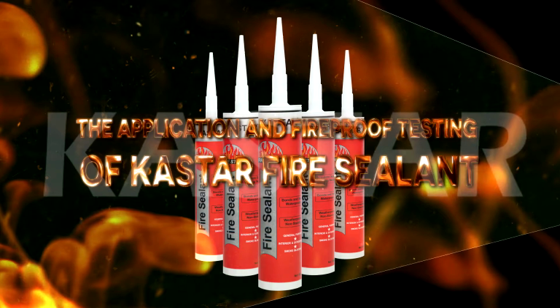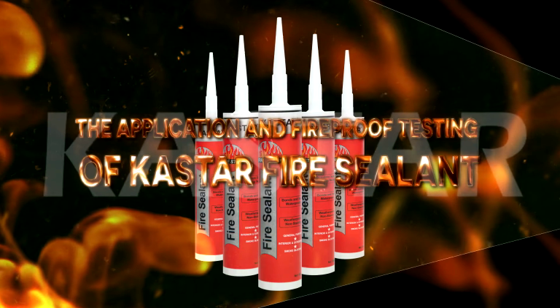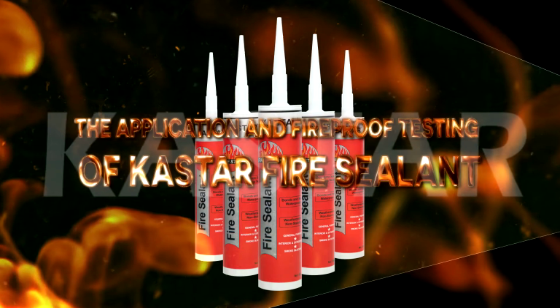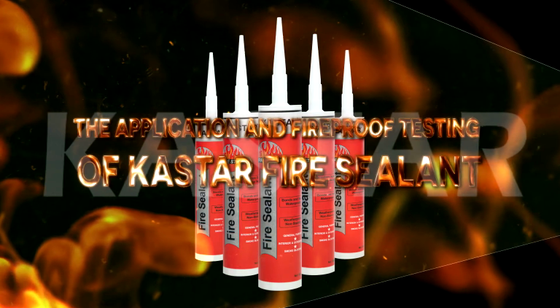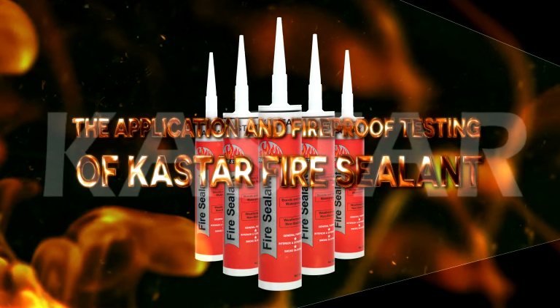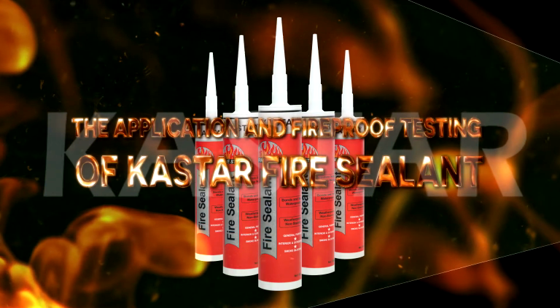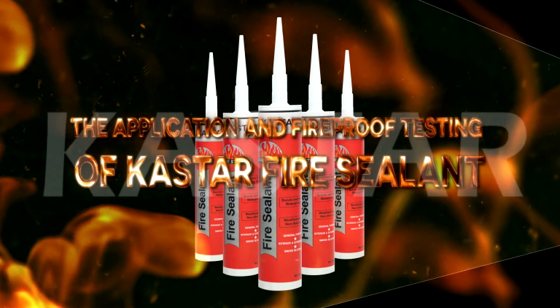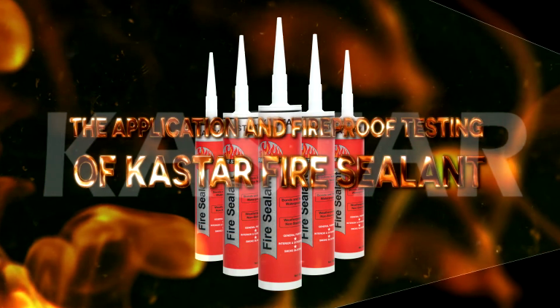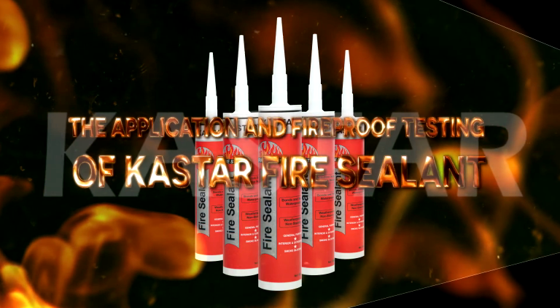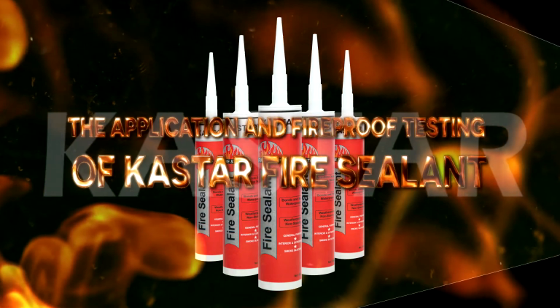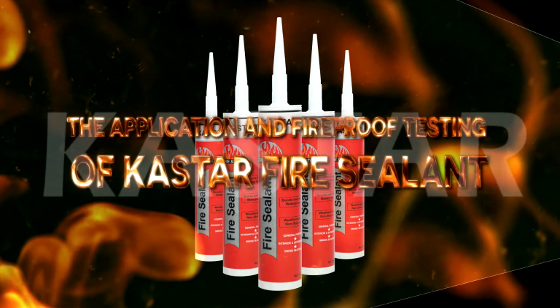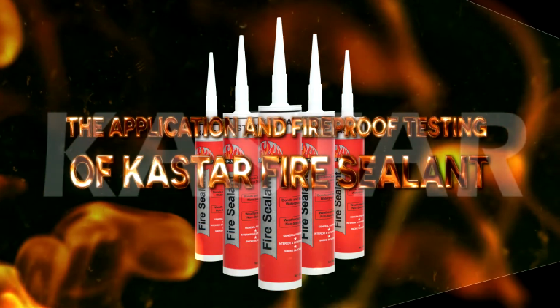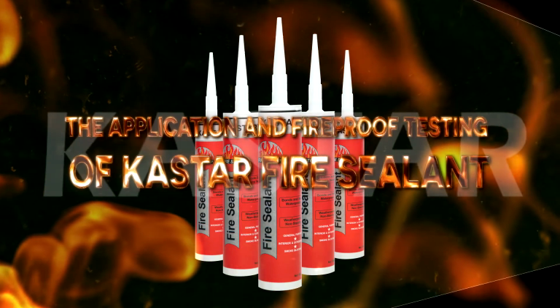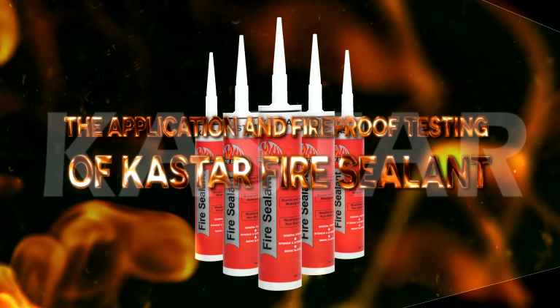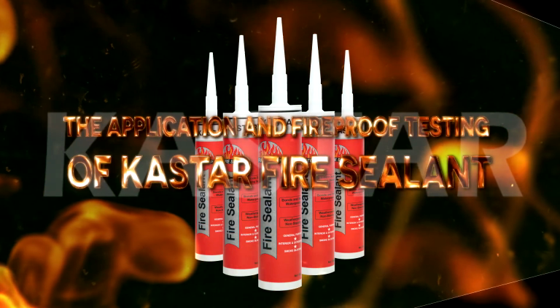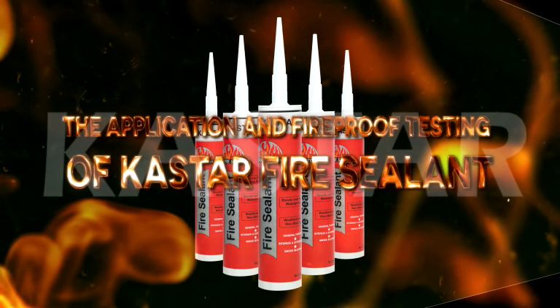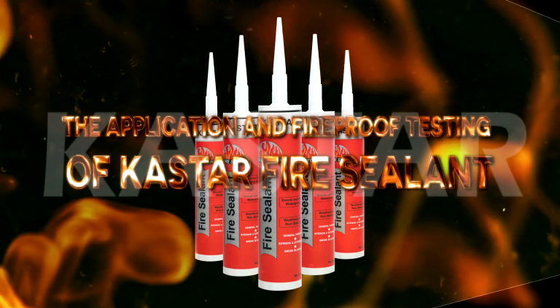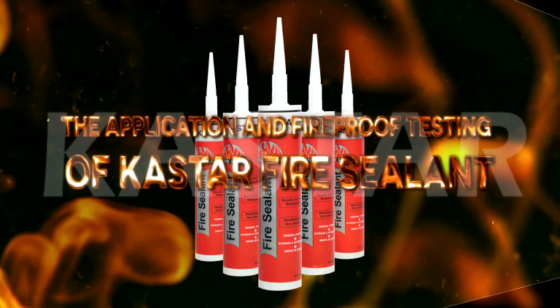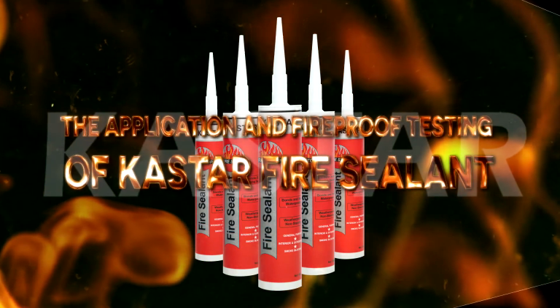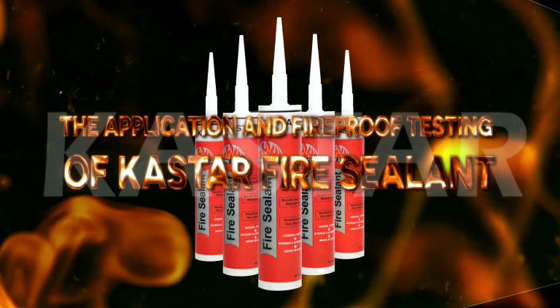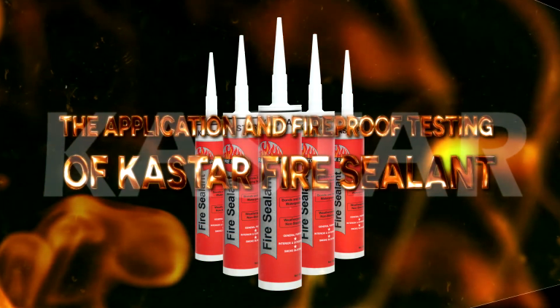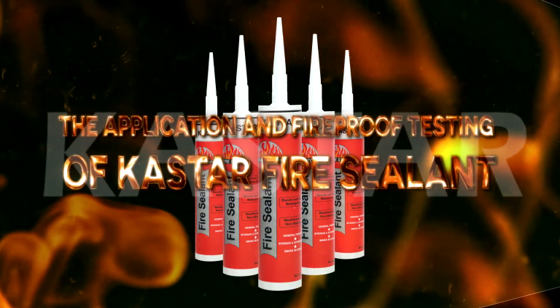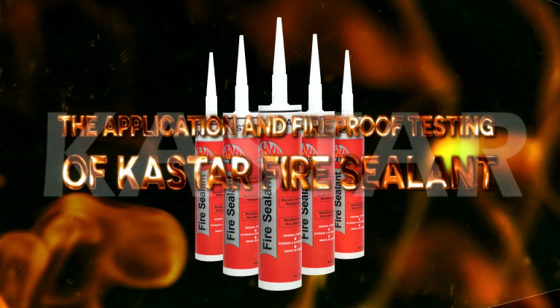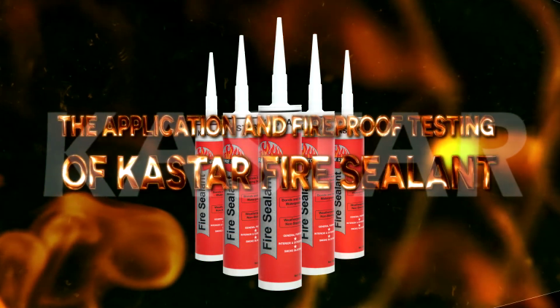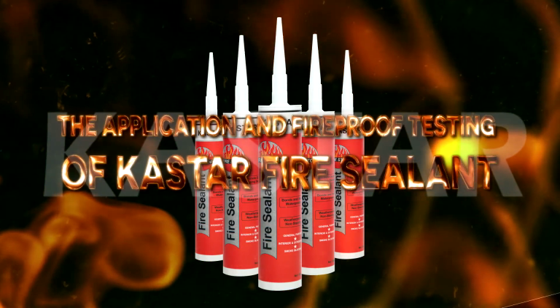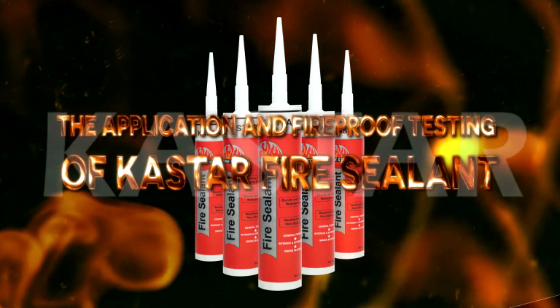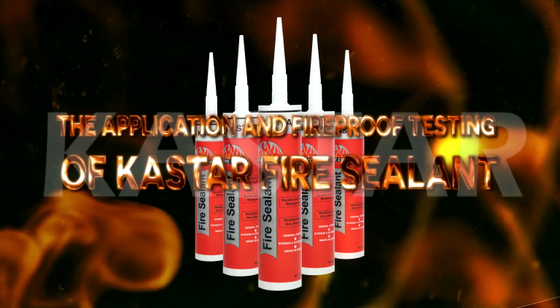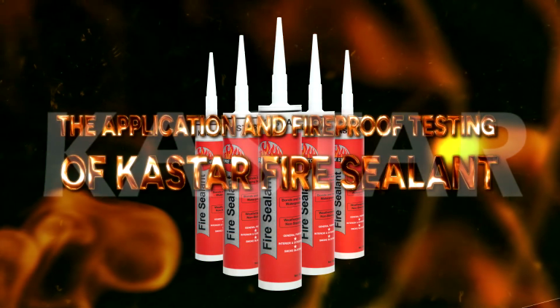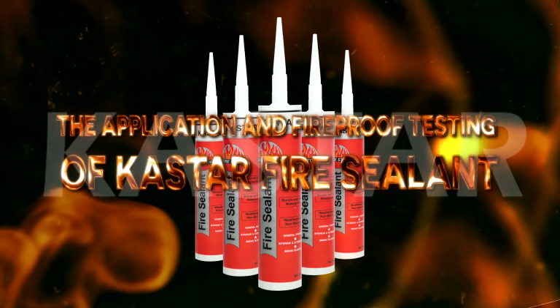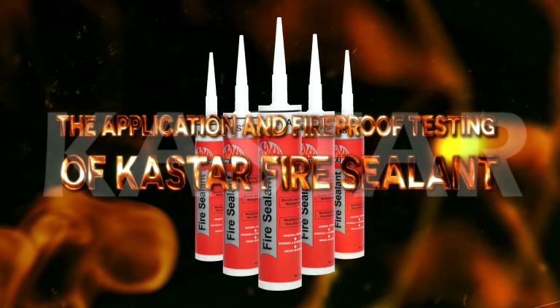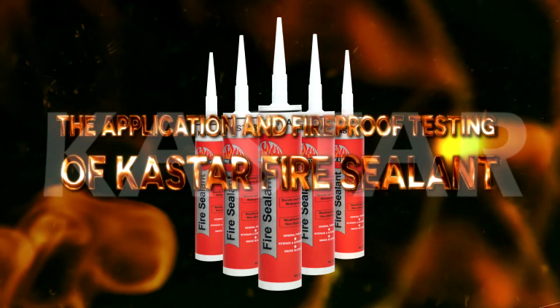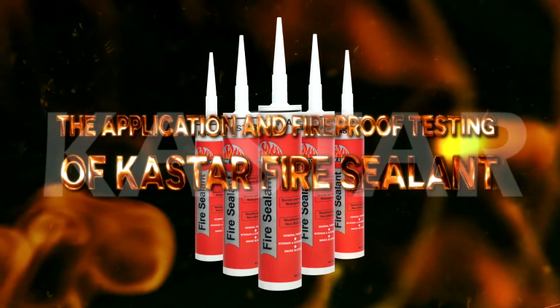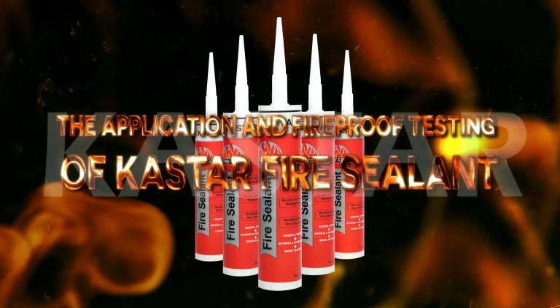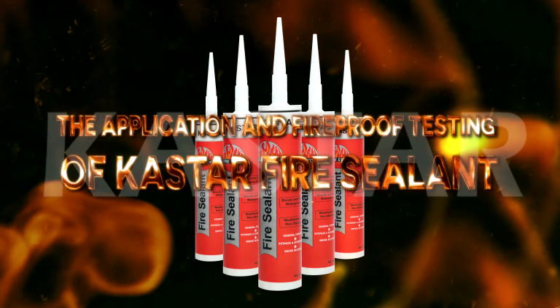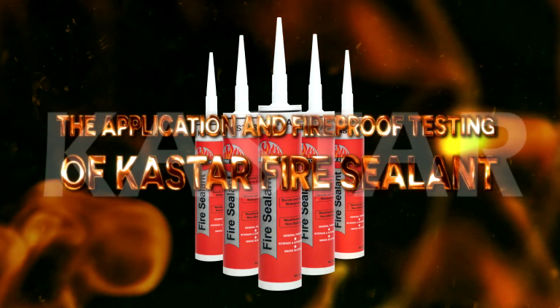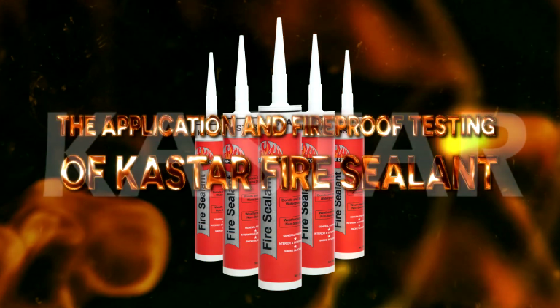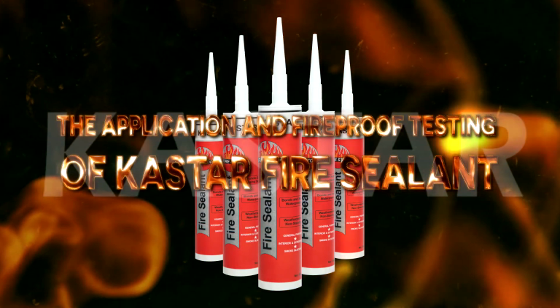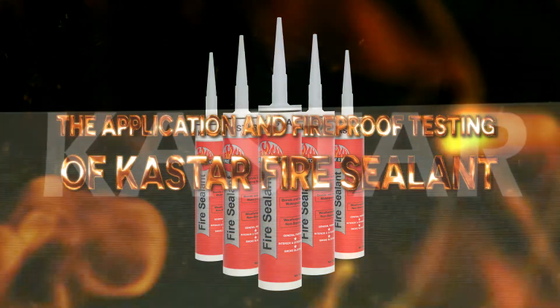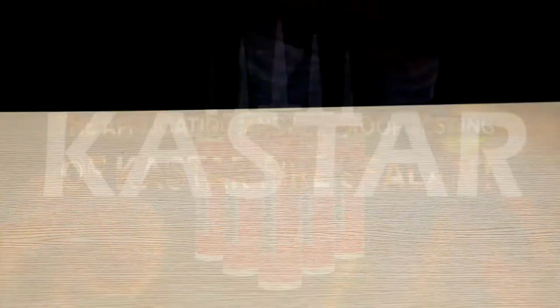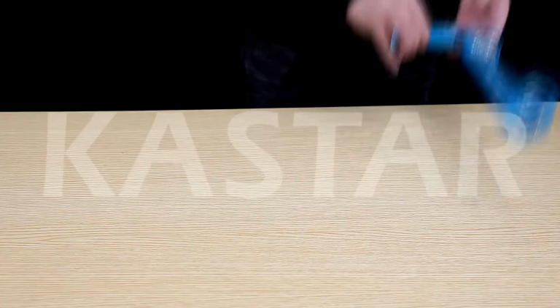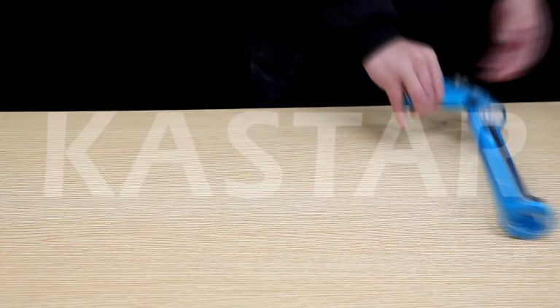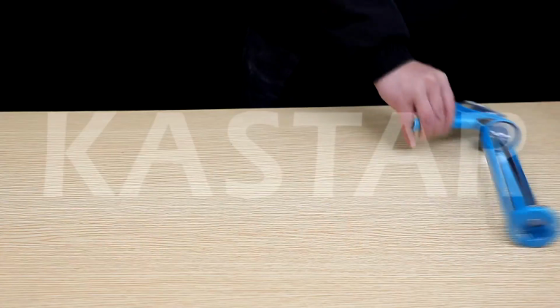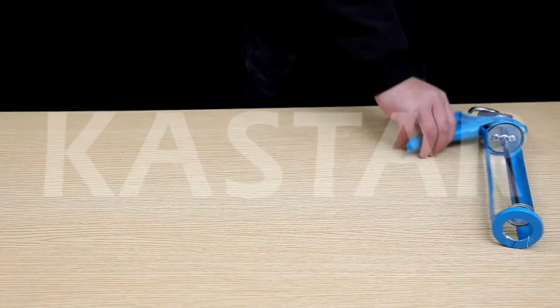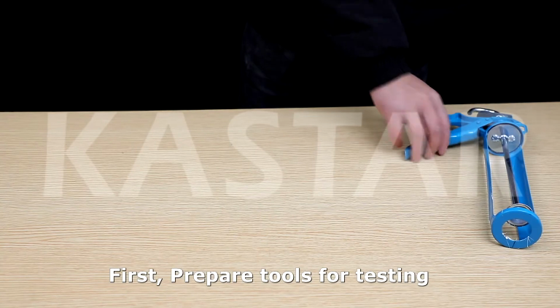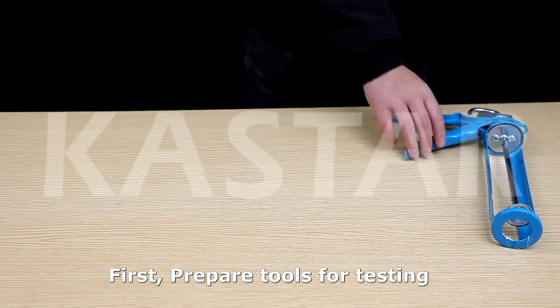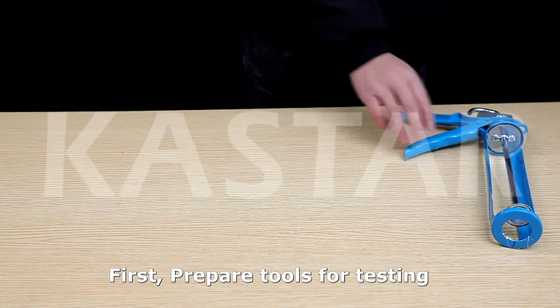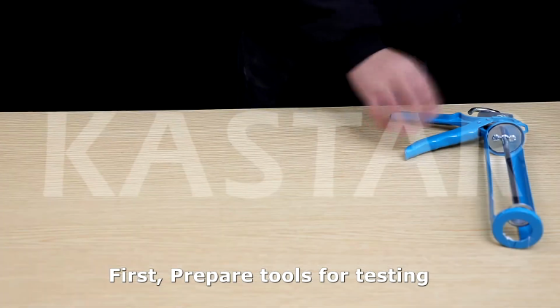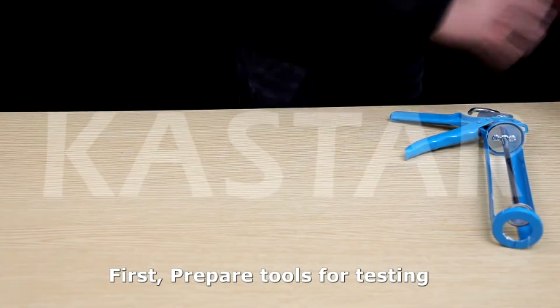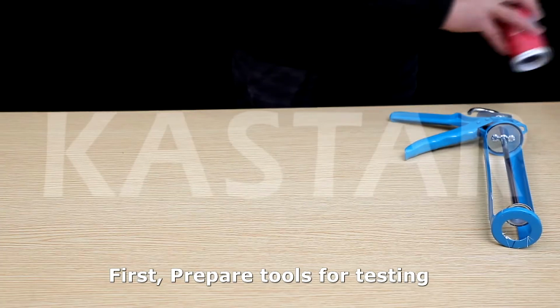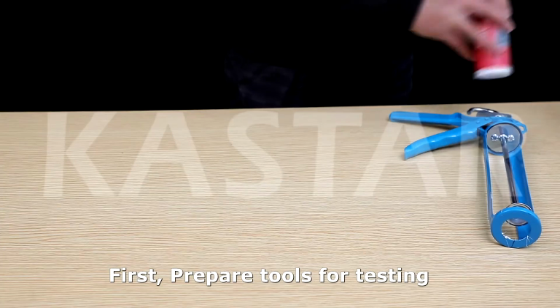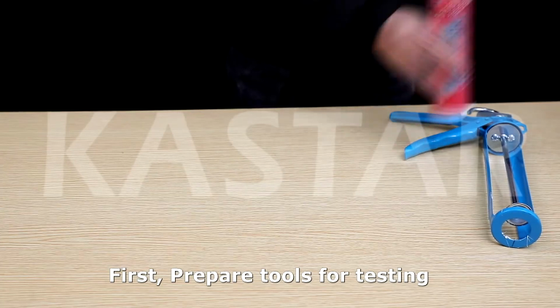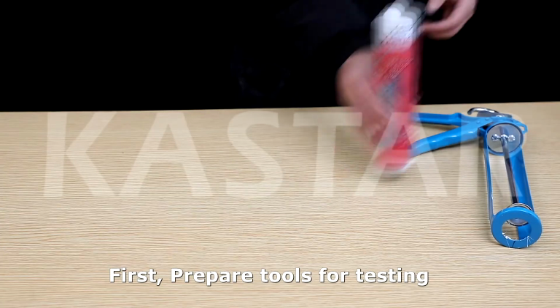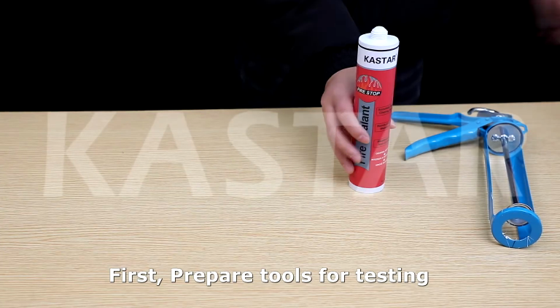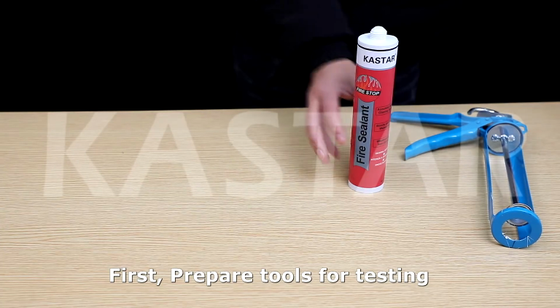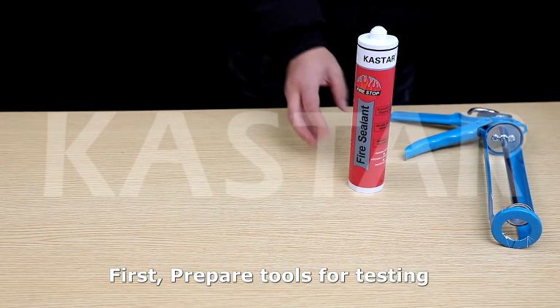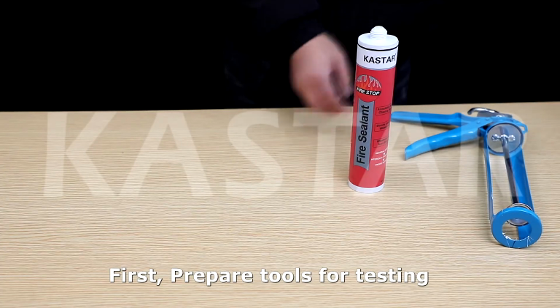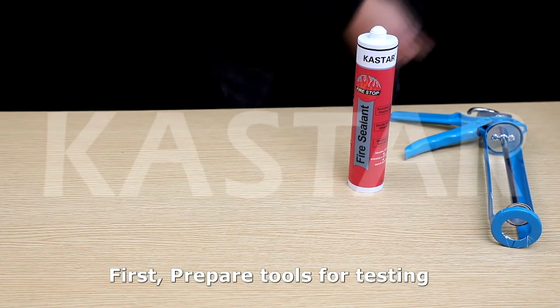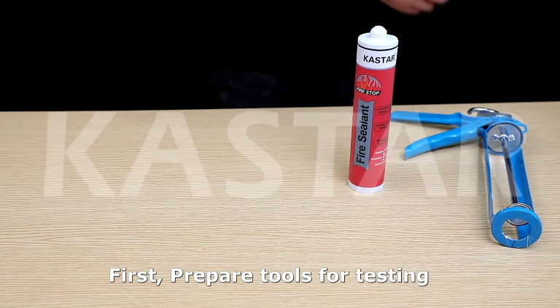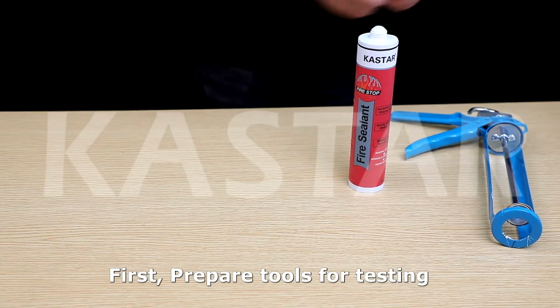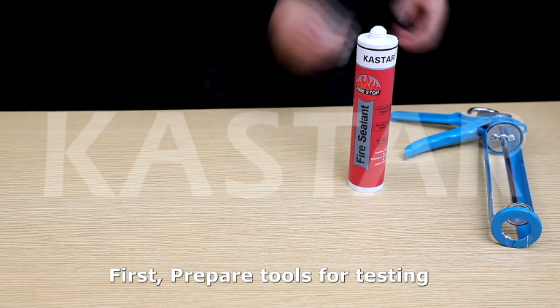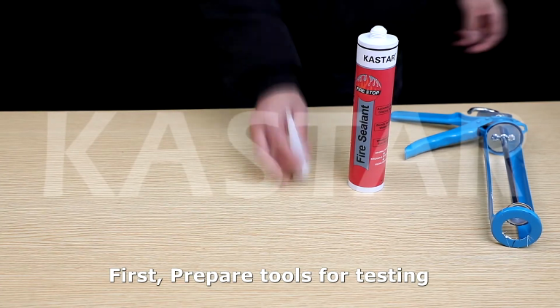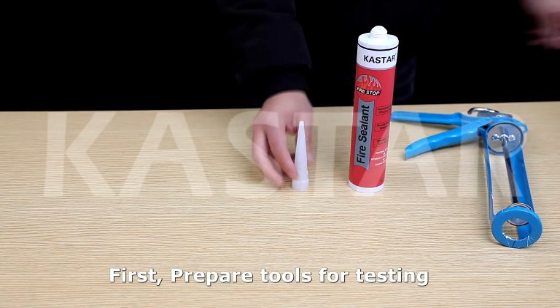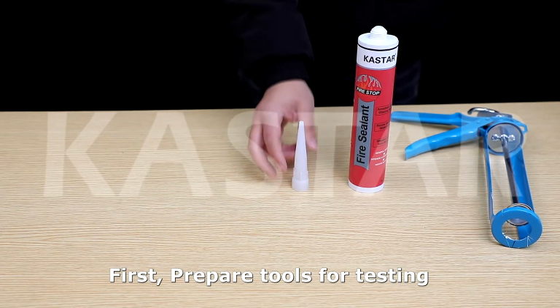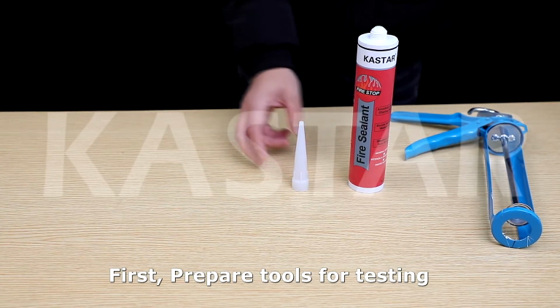The application and fireproof testing of Castar Fire Sealant. First, prepare tools for testing.